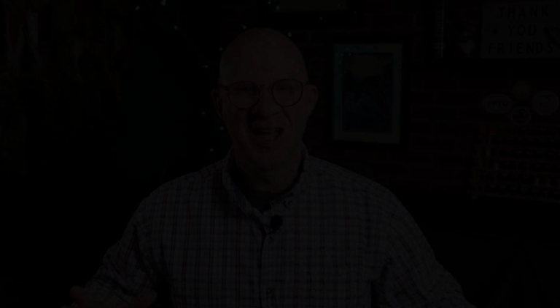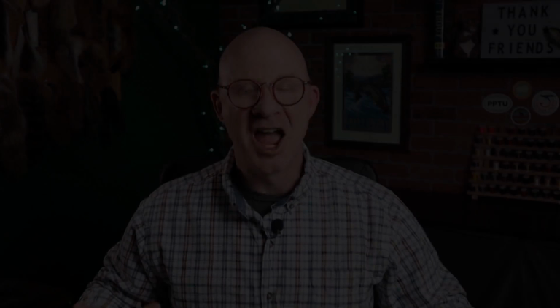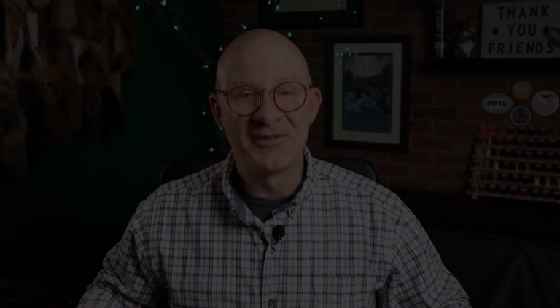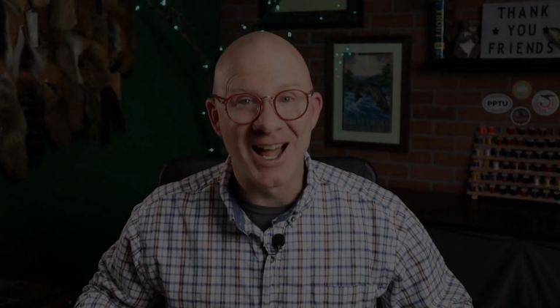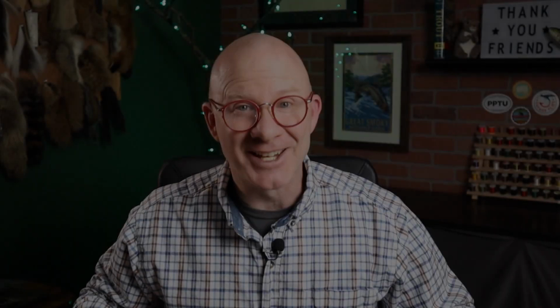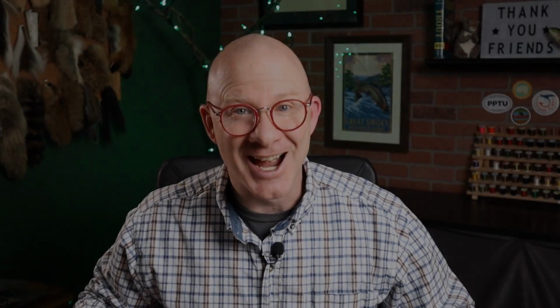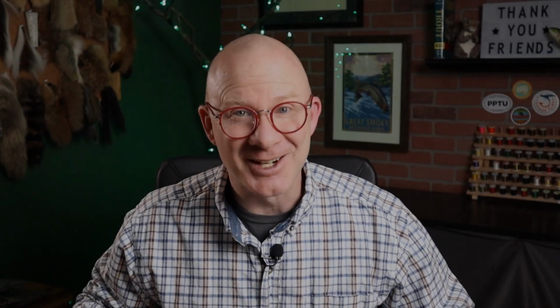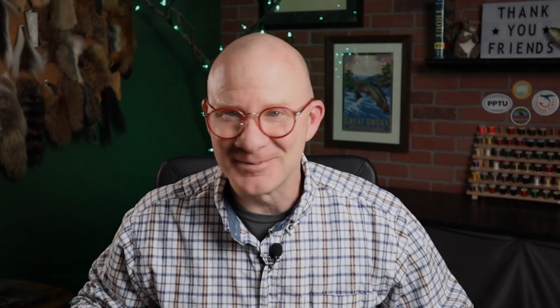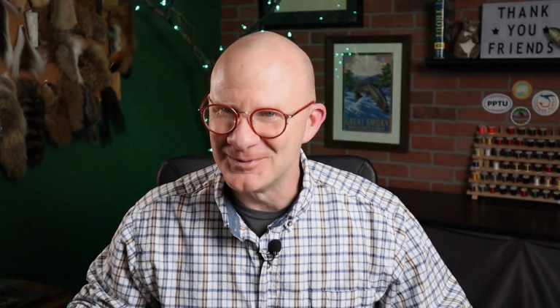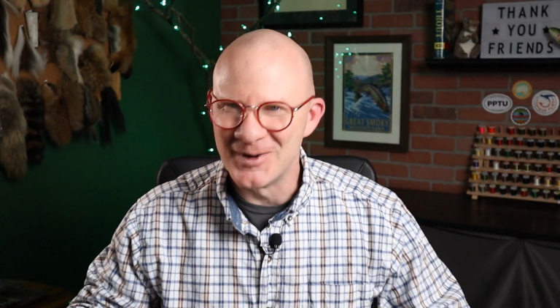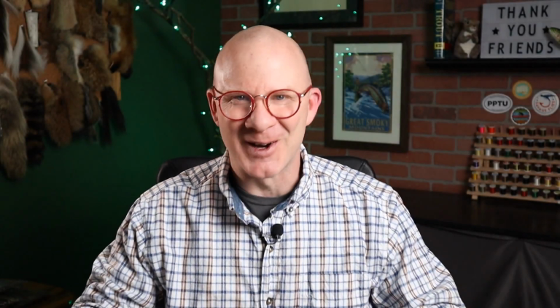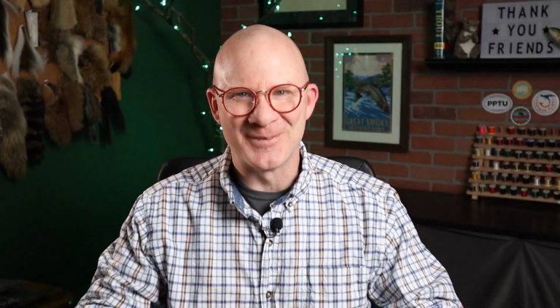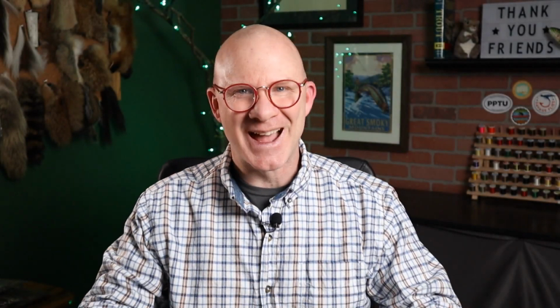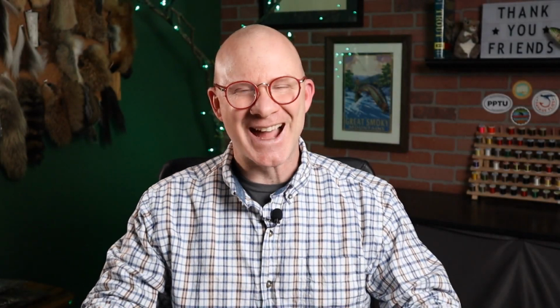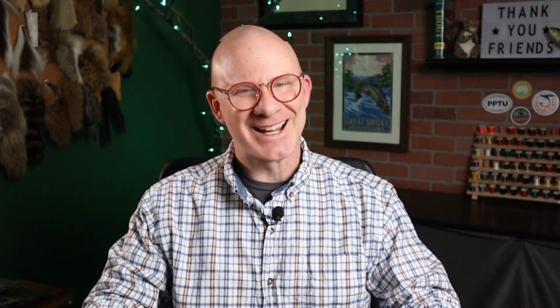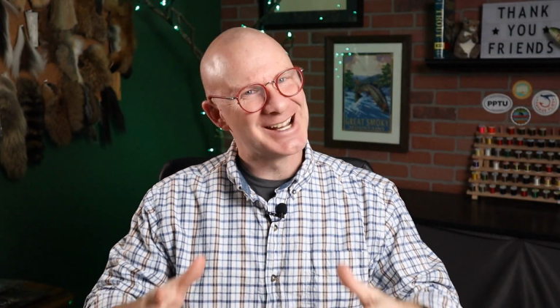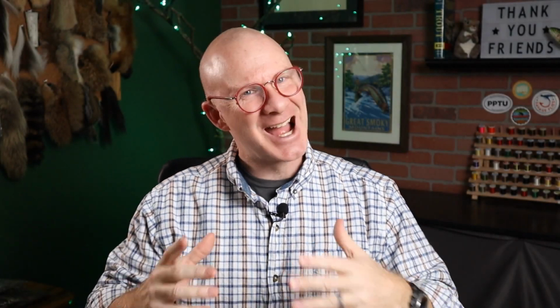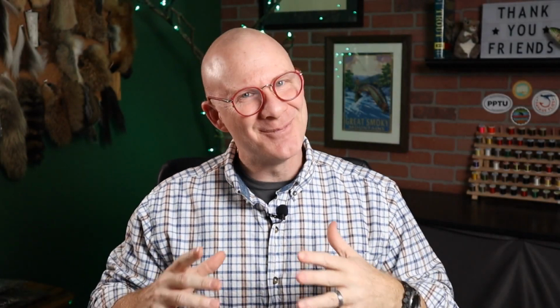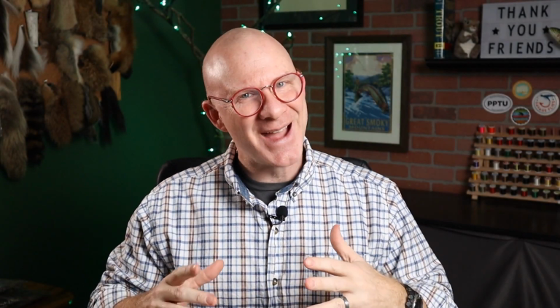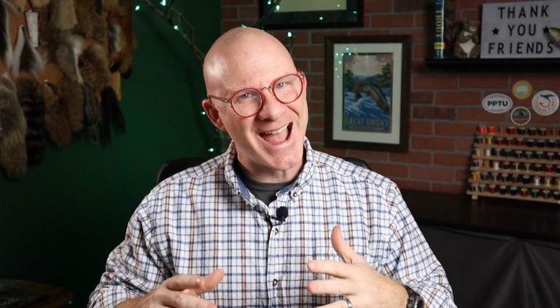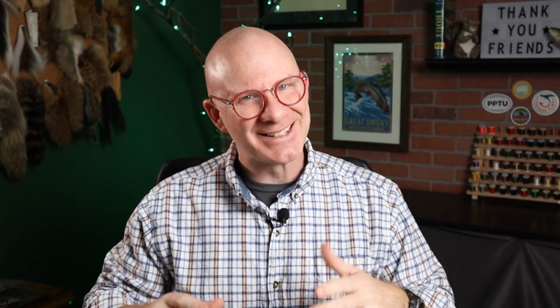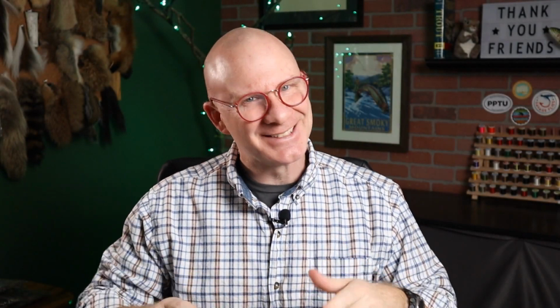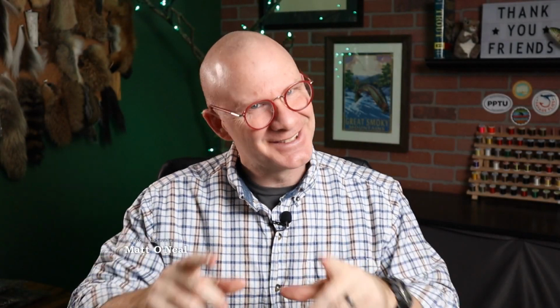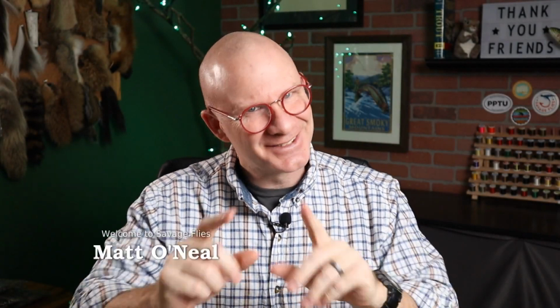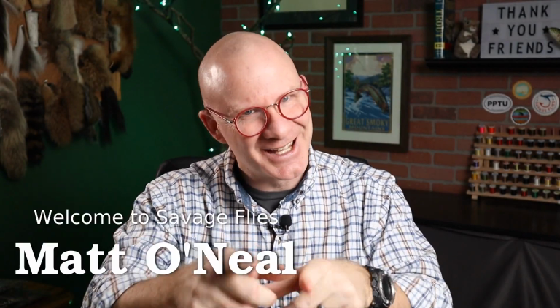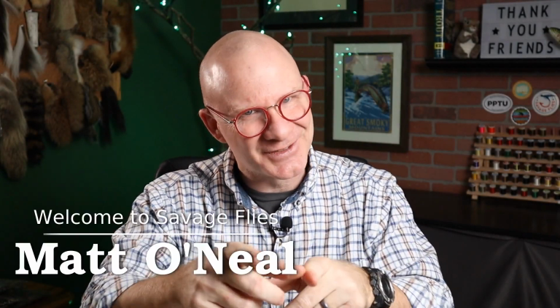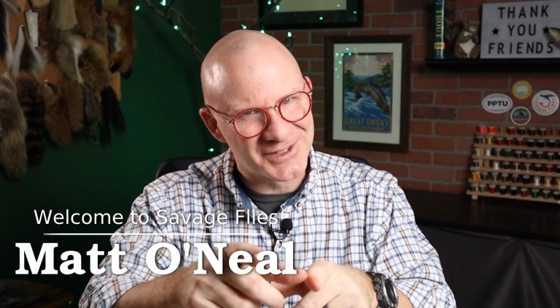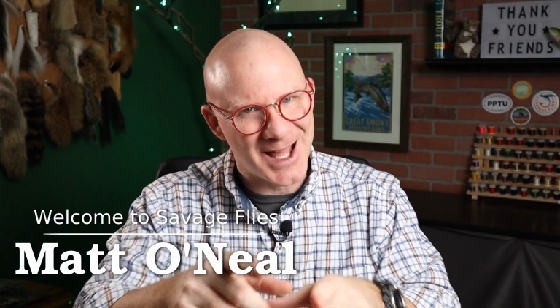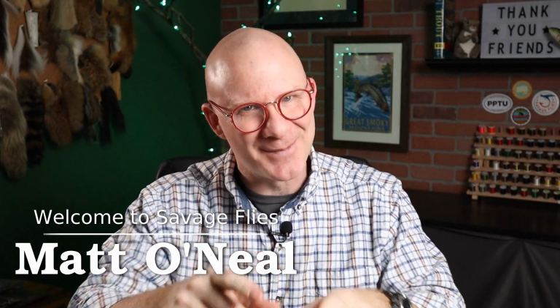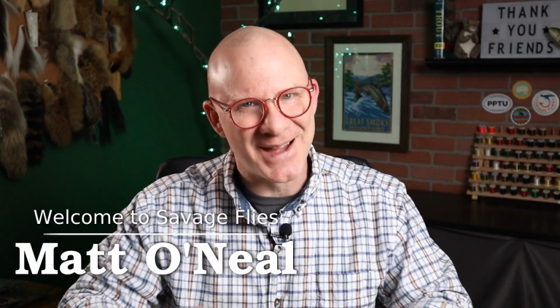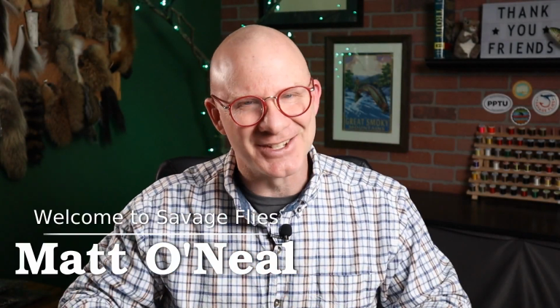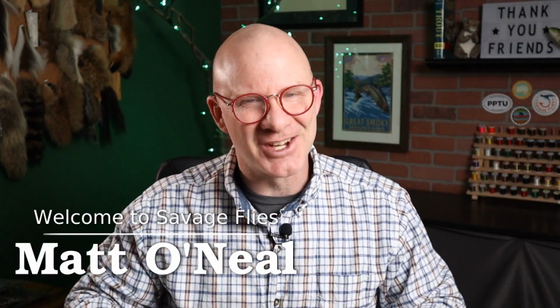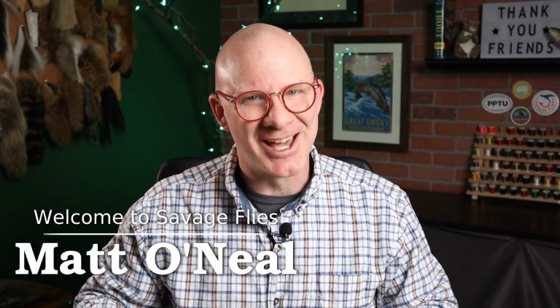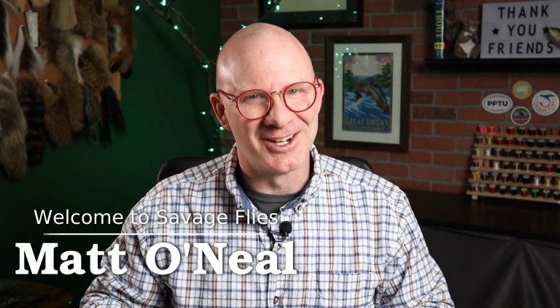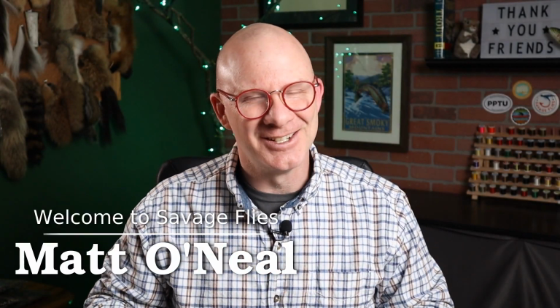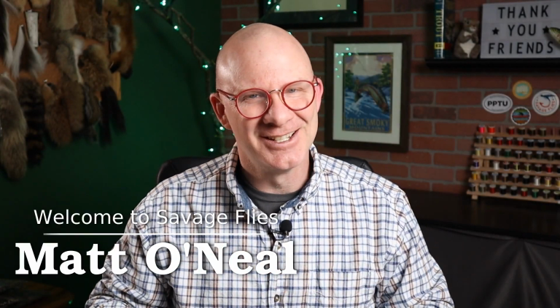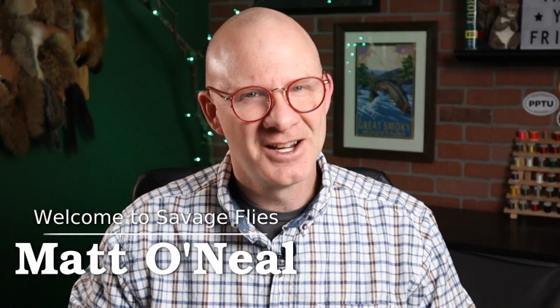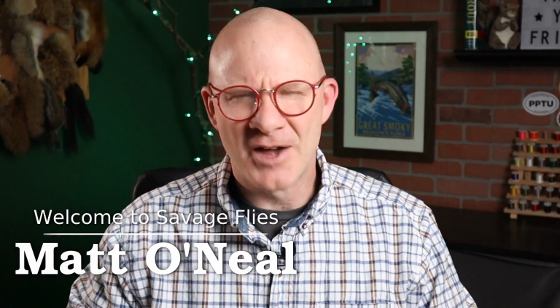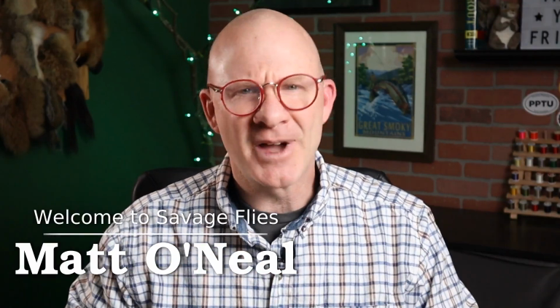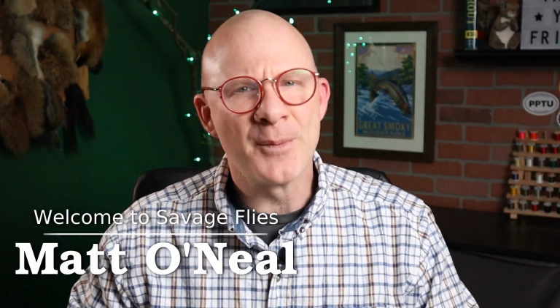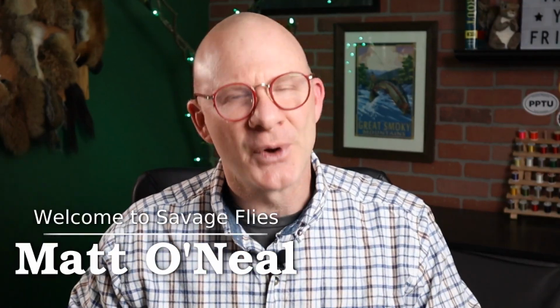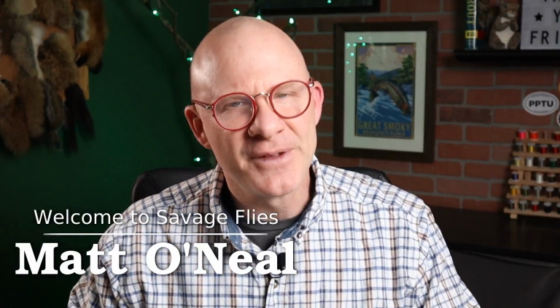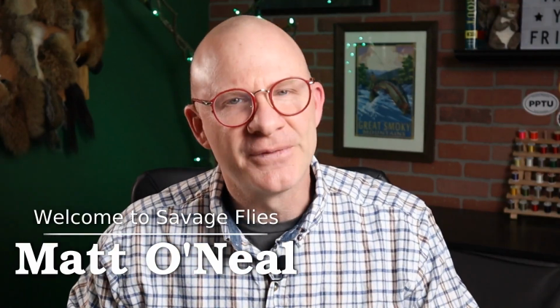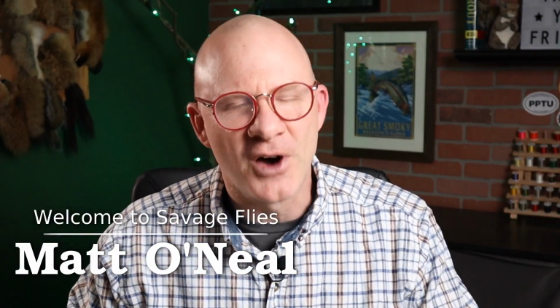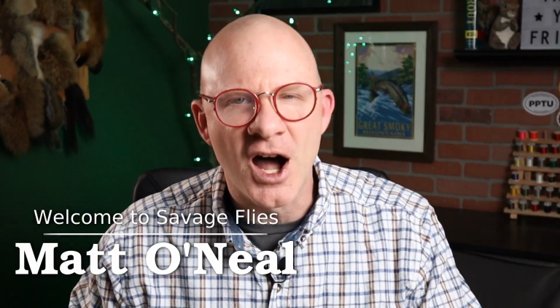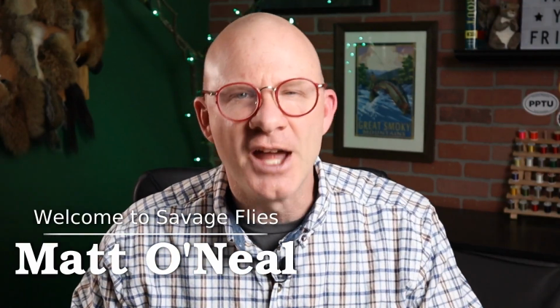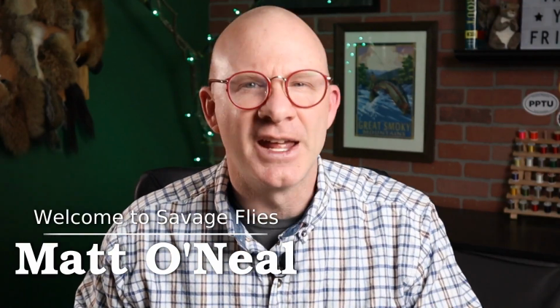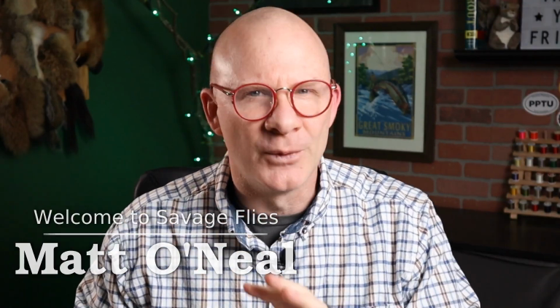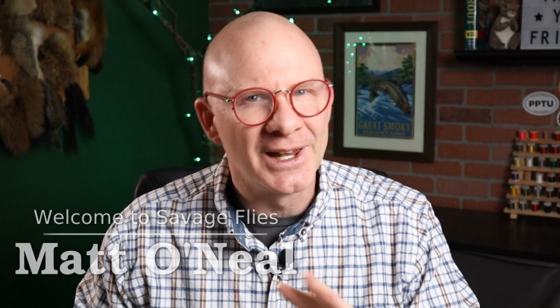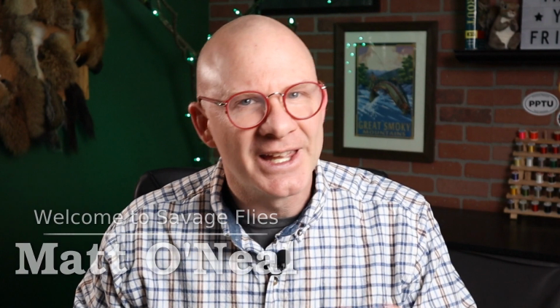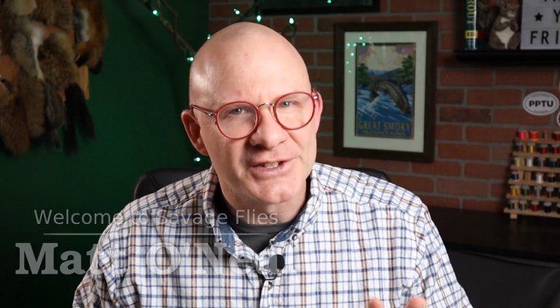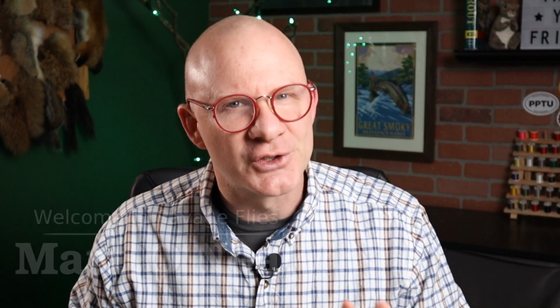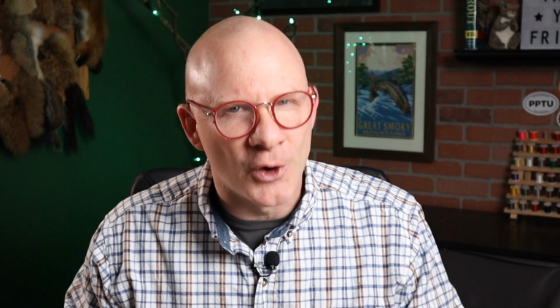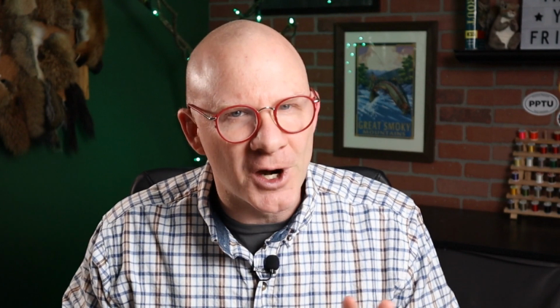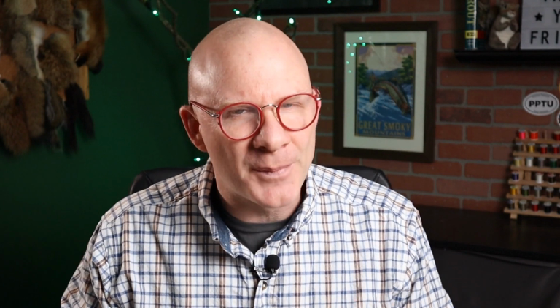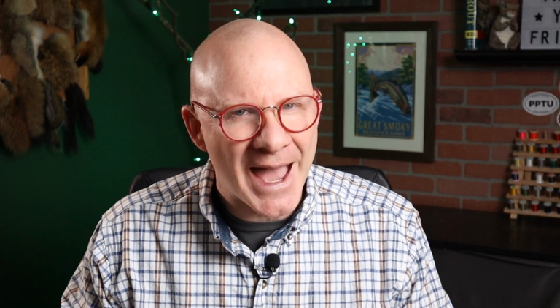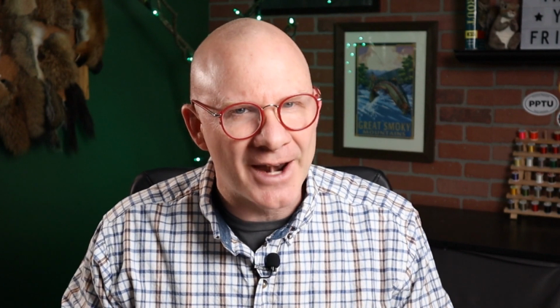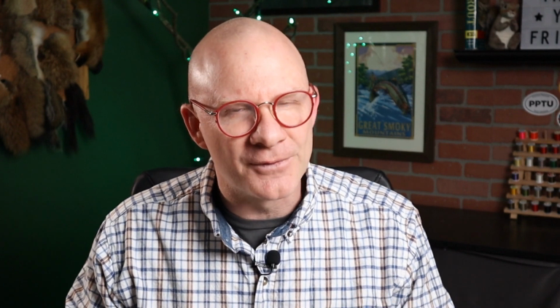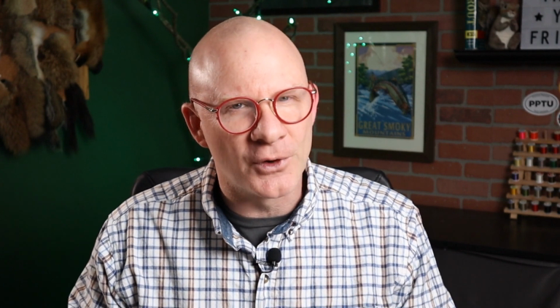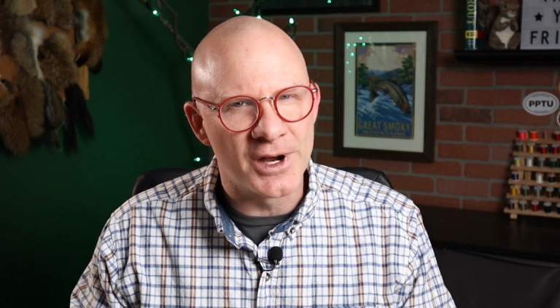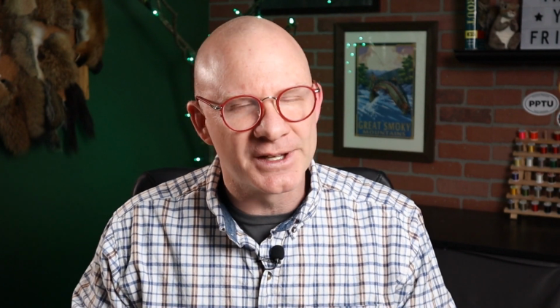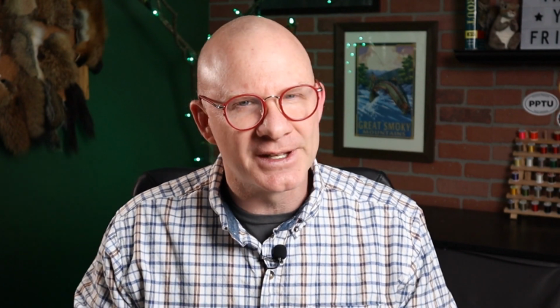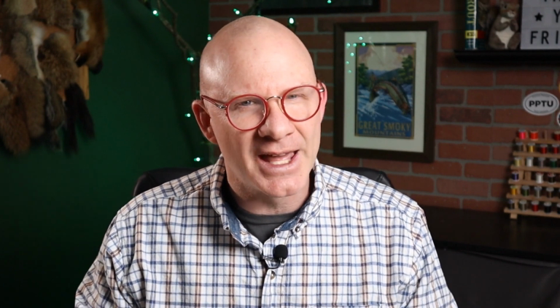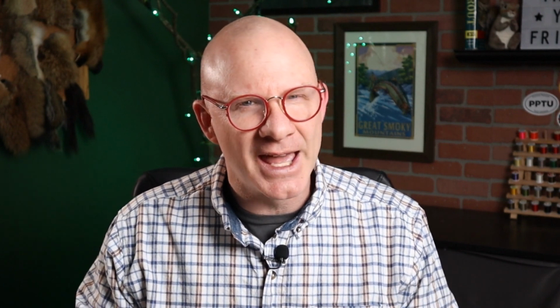Hey Fly Tiers, welcome back. I'm Matt. Thanks for stopping by the channel. I've got a pretty fun and really historic pattern for you today.